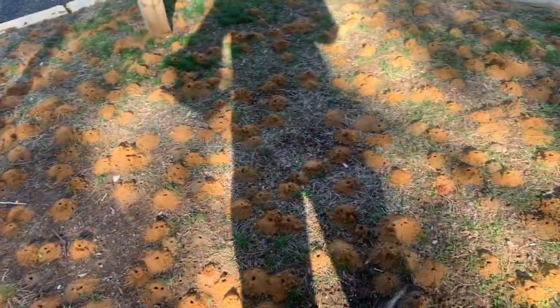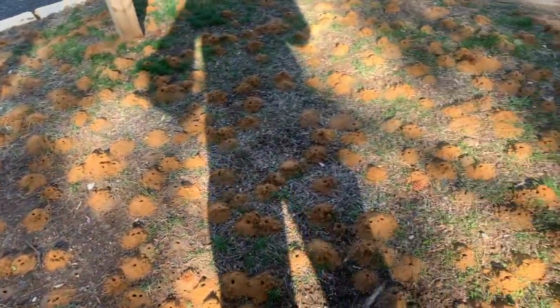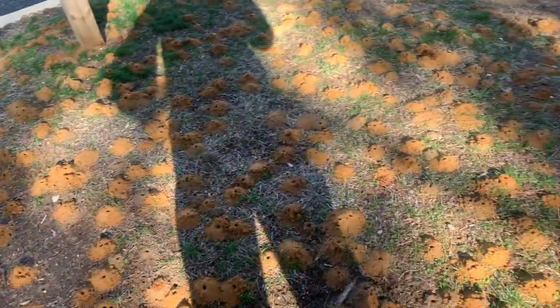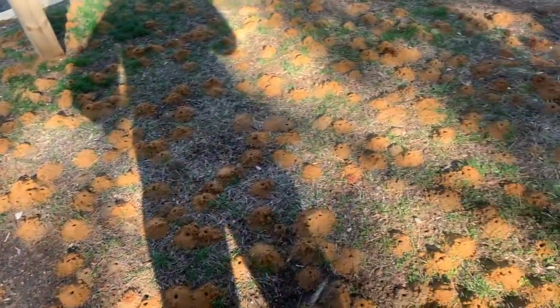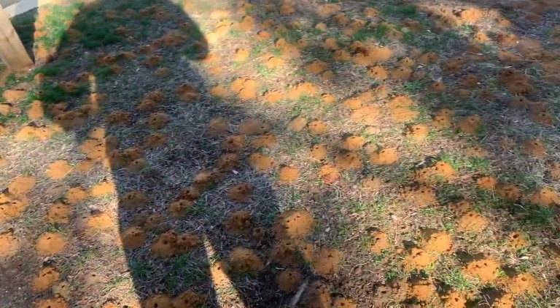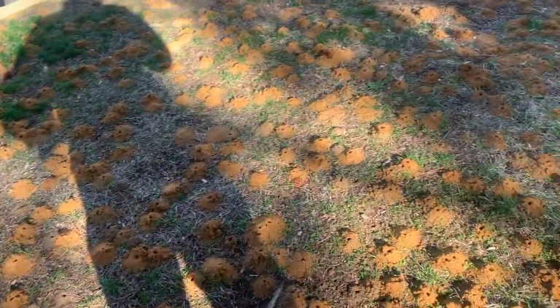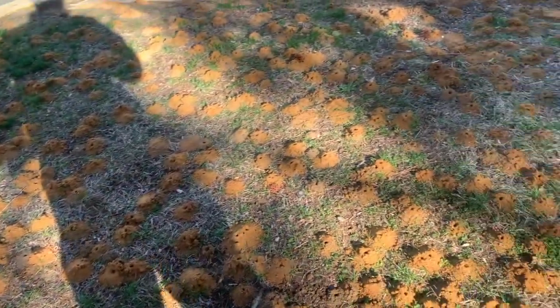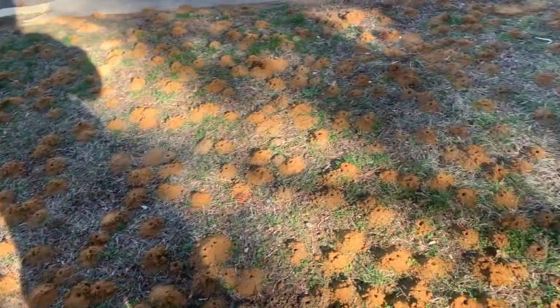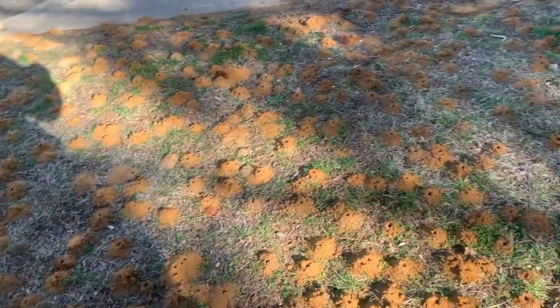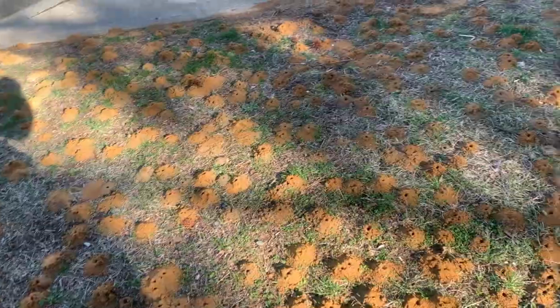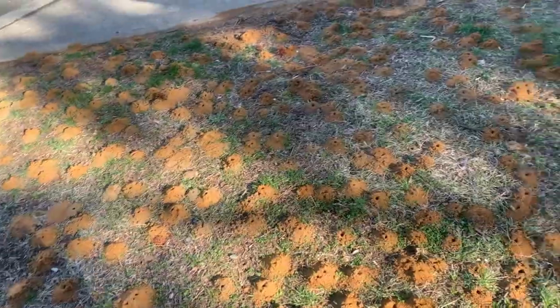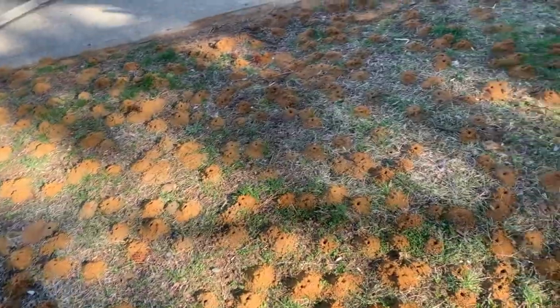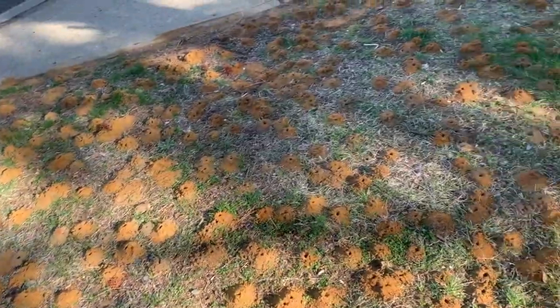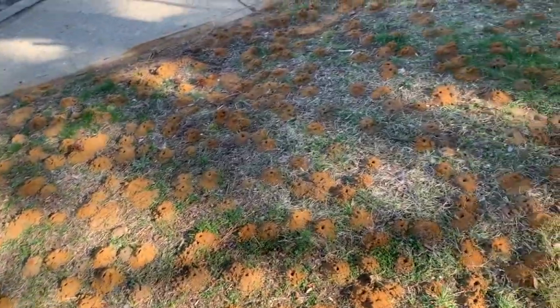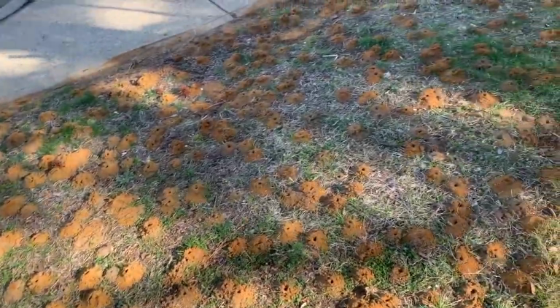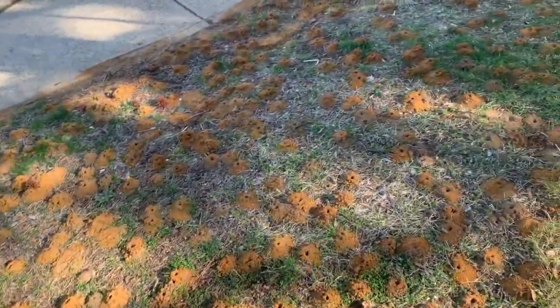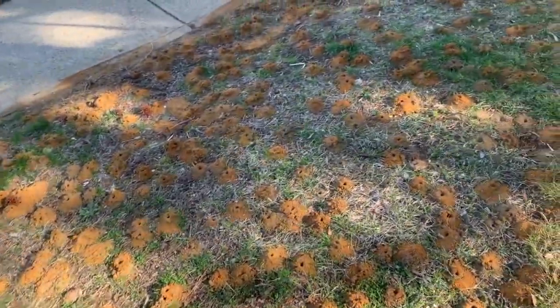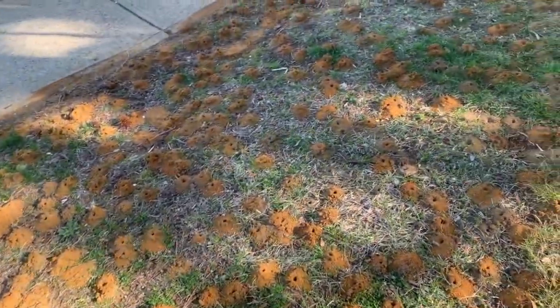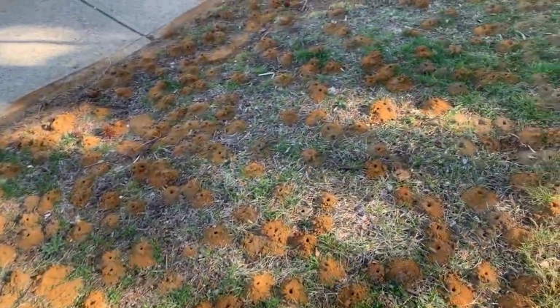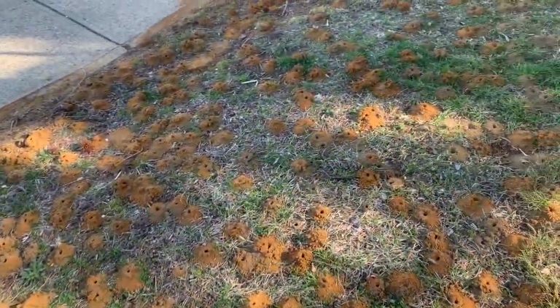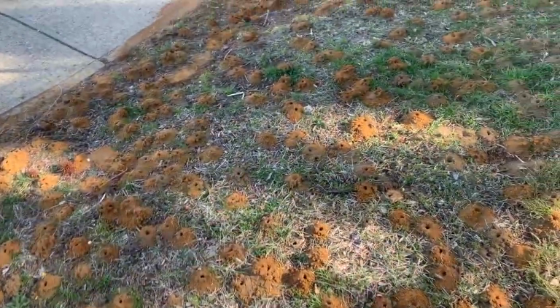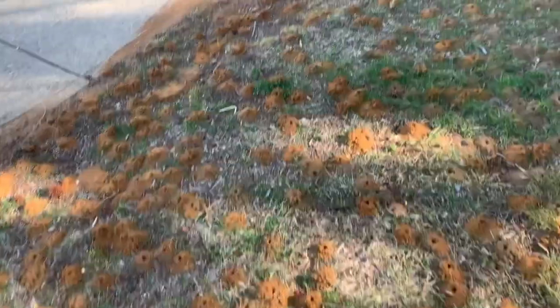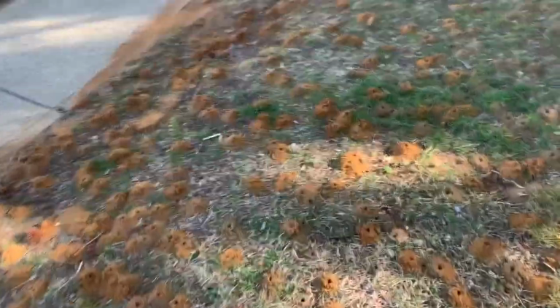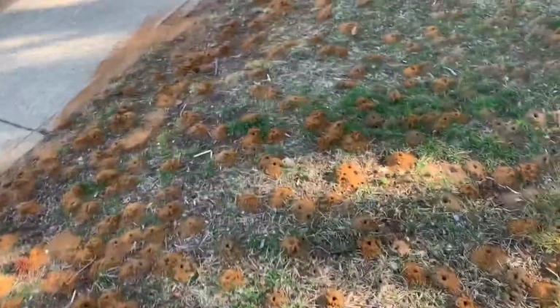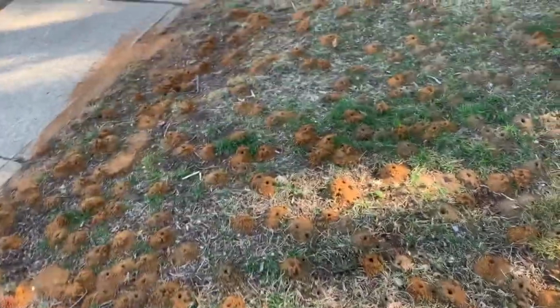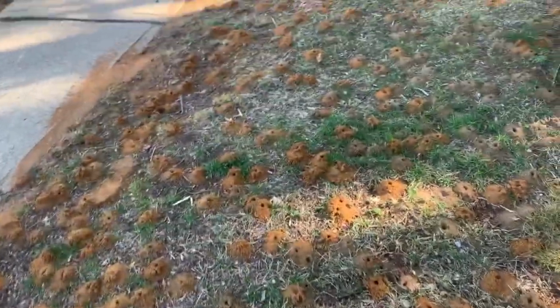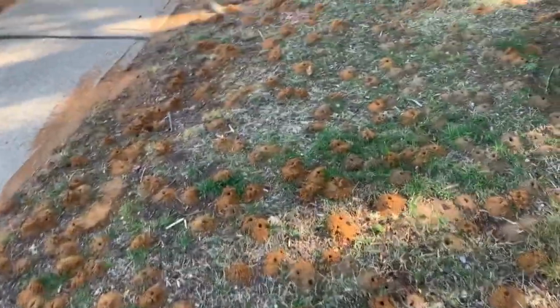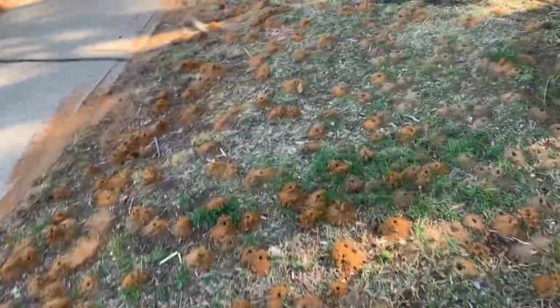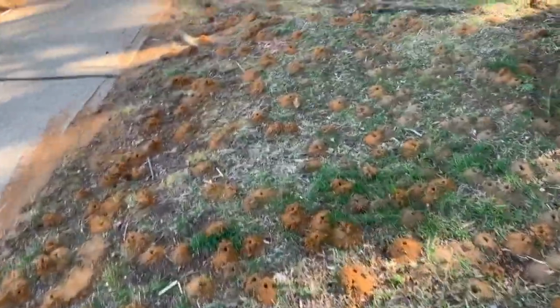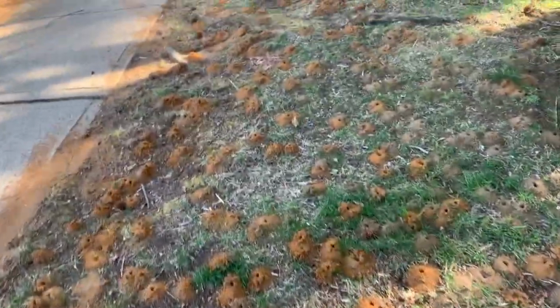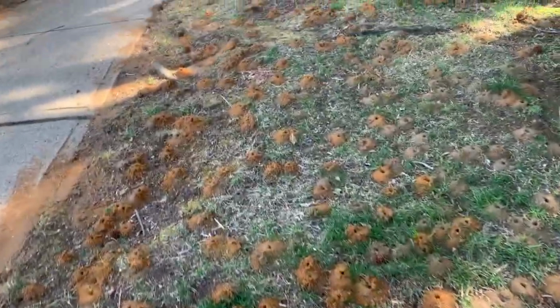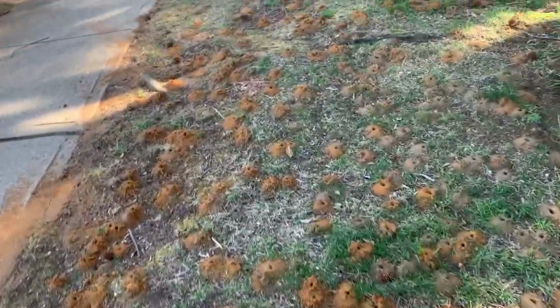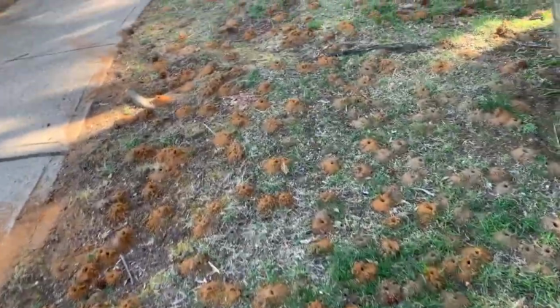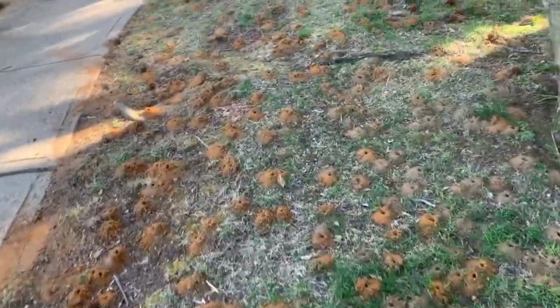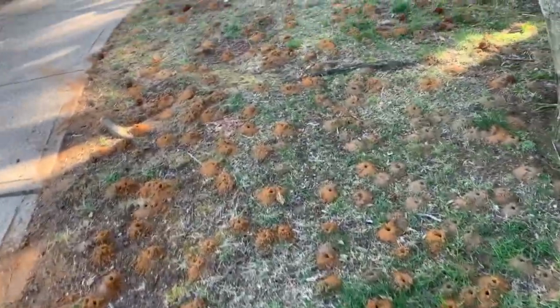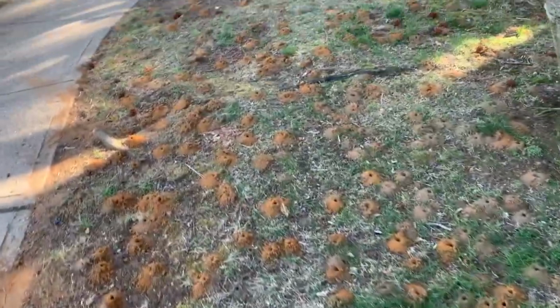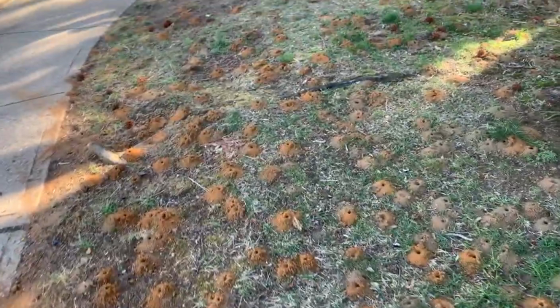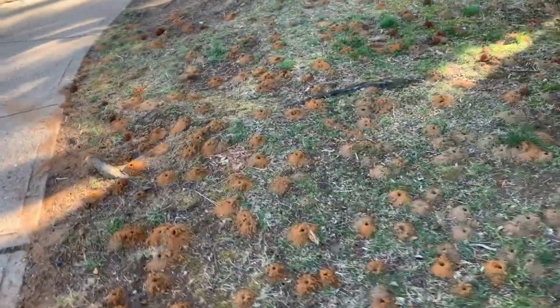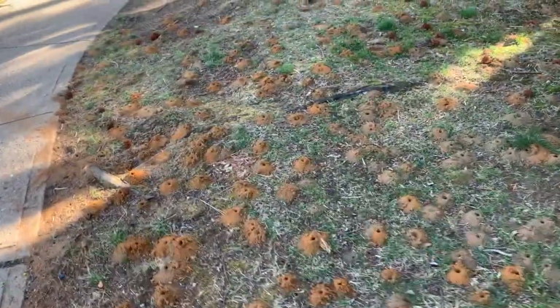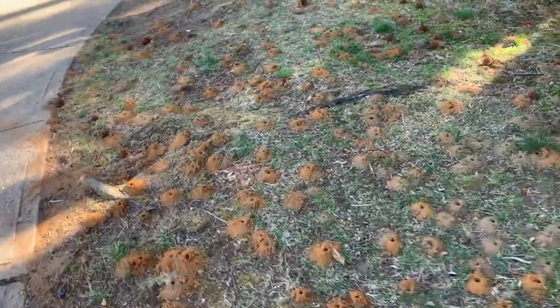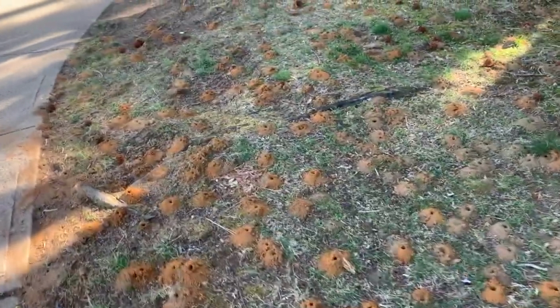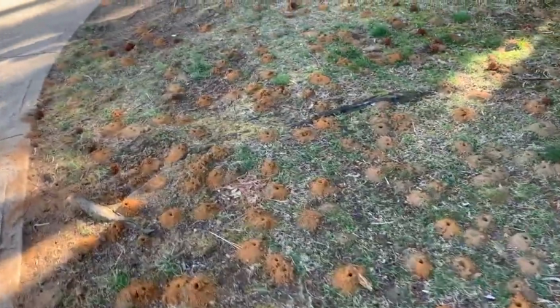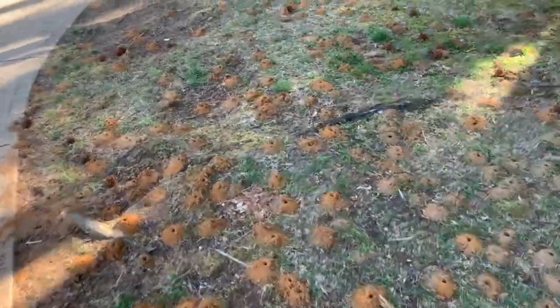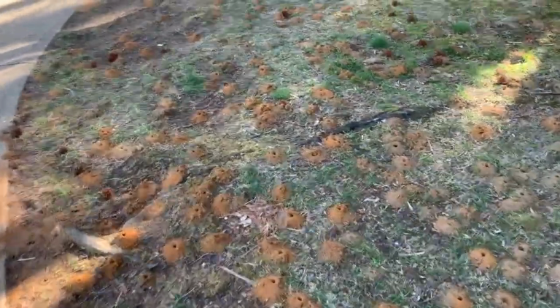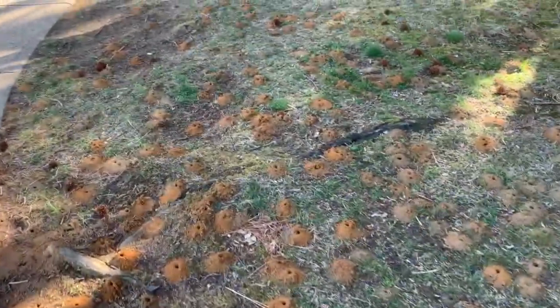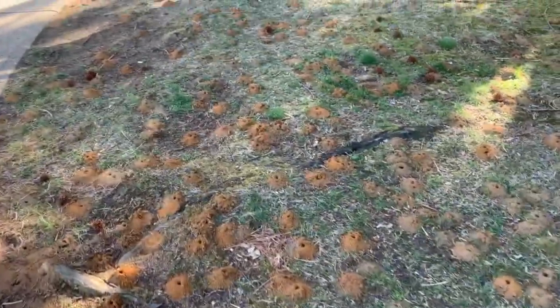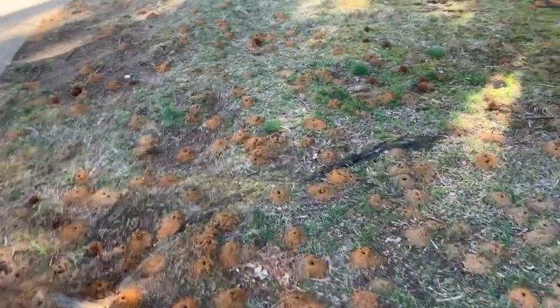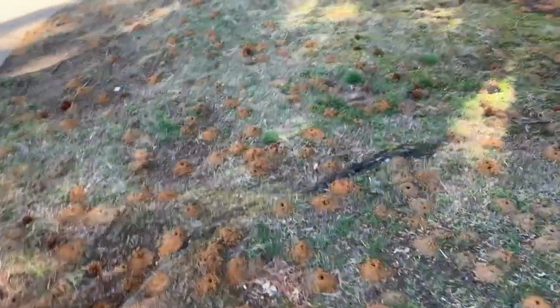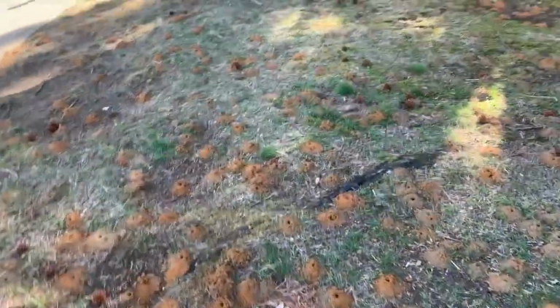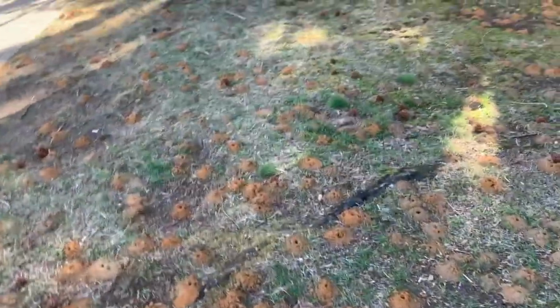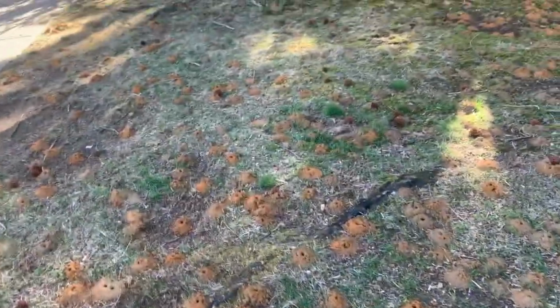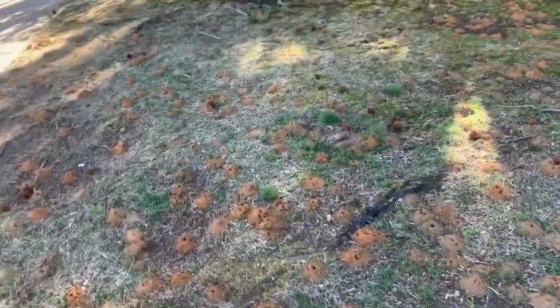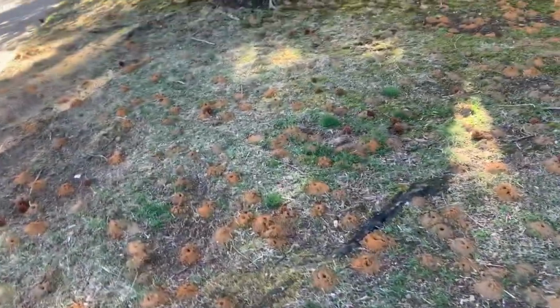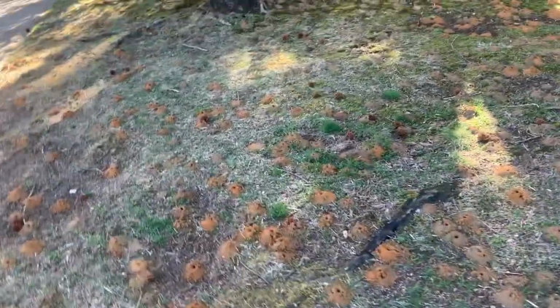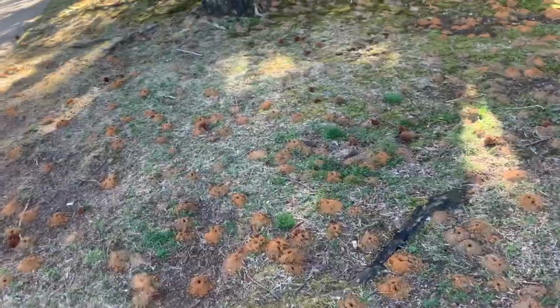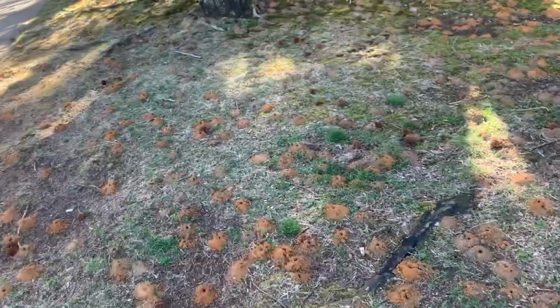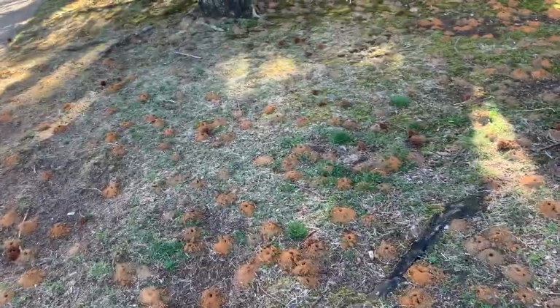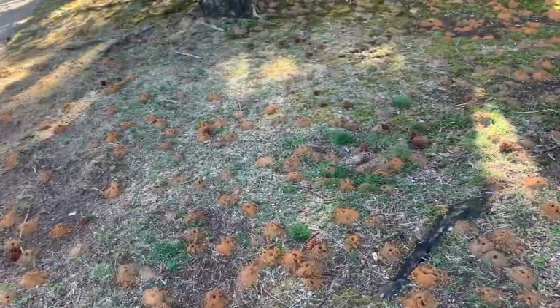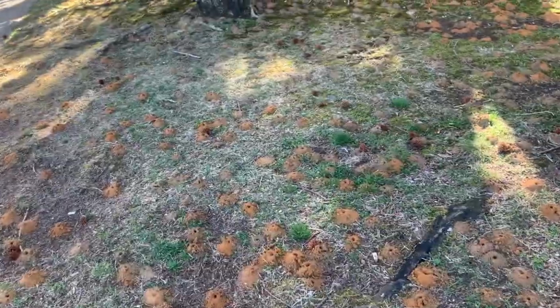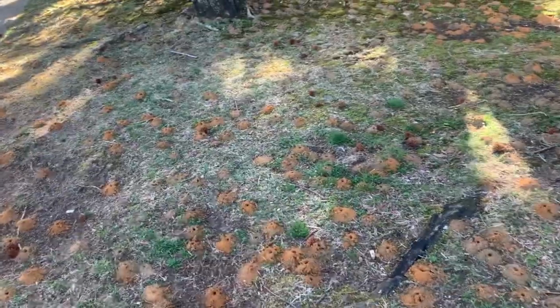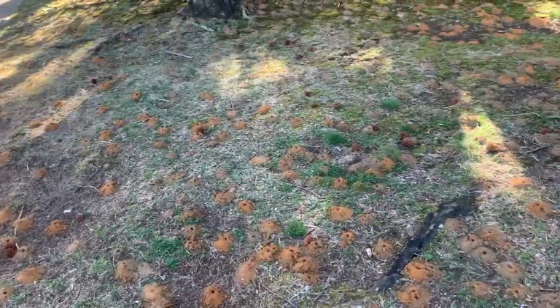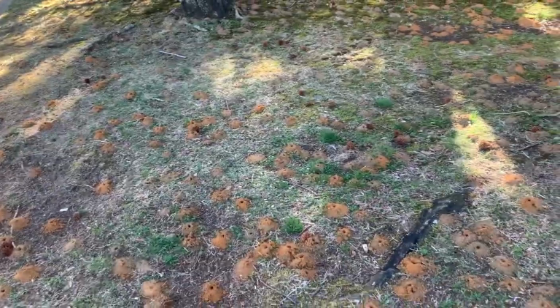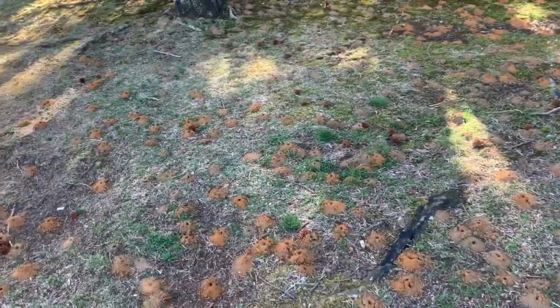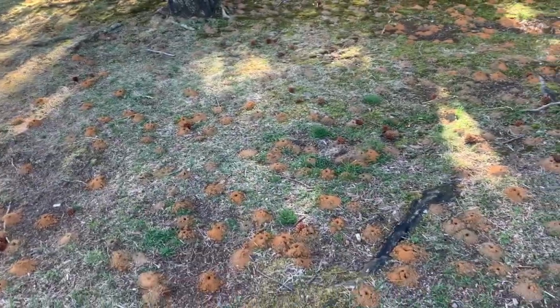Digger bees, also called ground bees, are solitary non-social wasps that live one colony per hole.